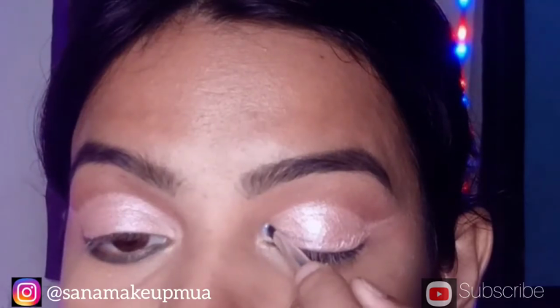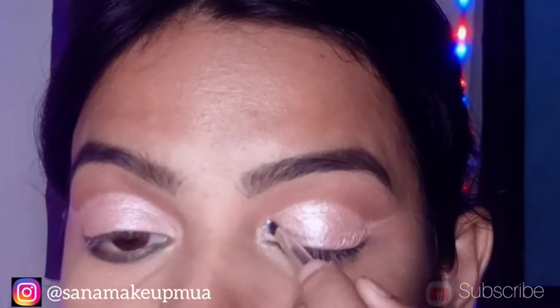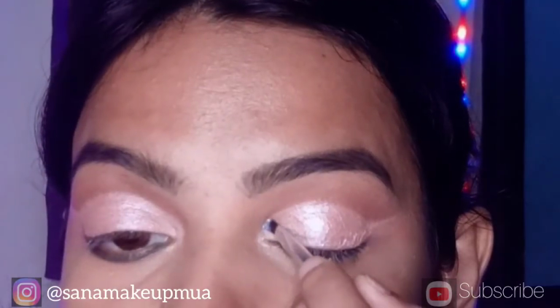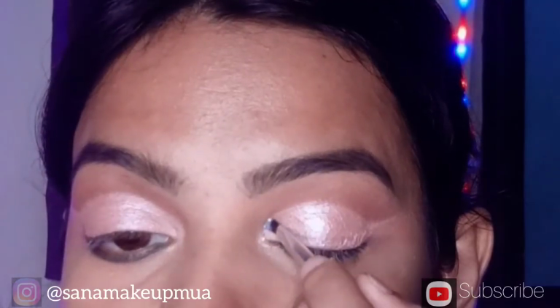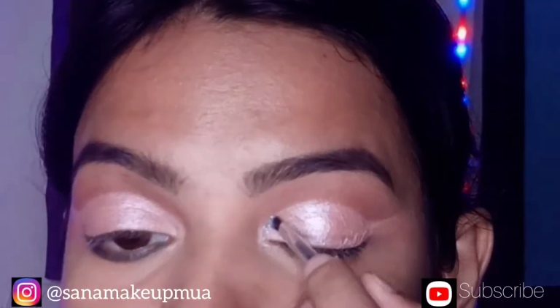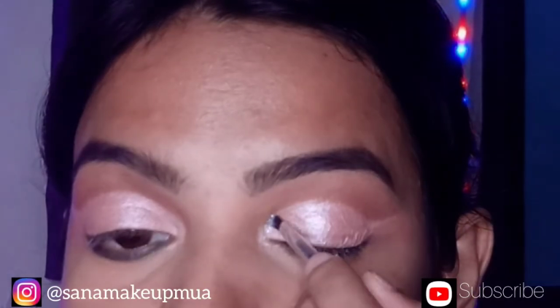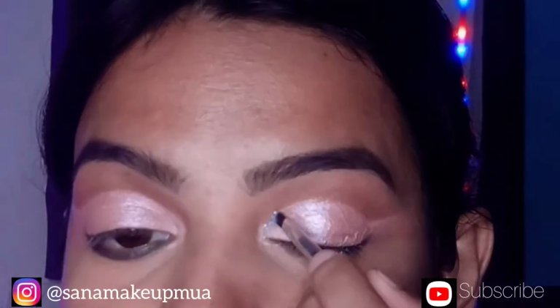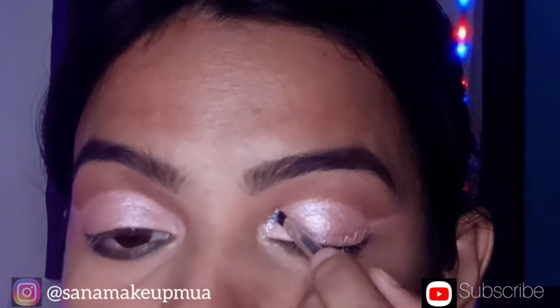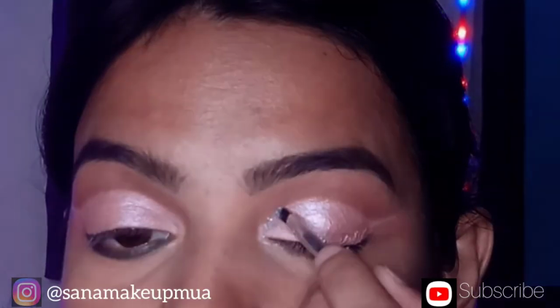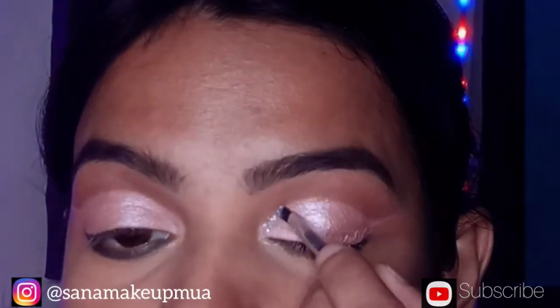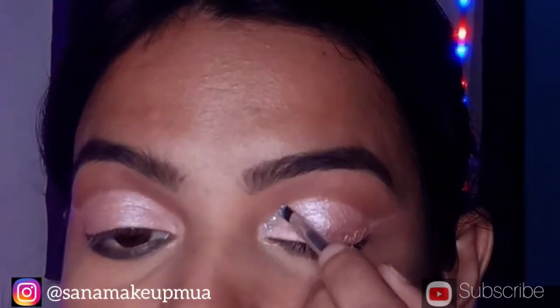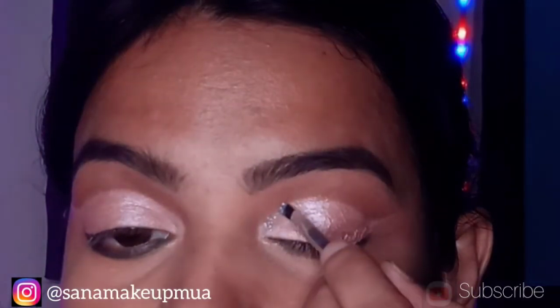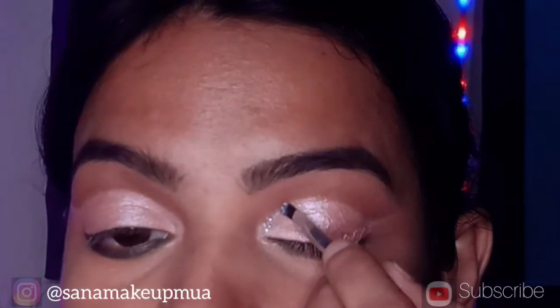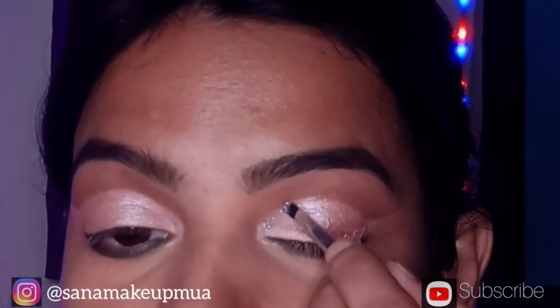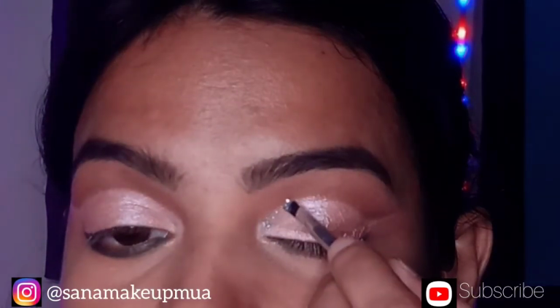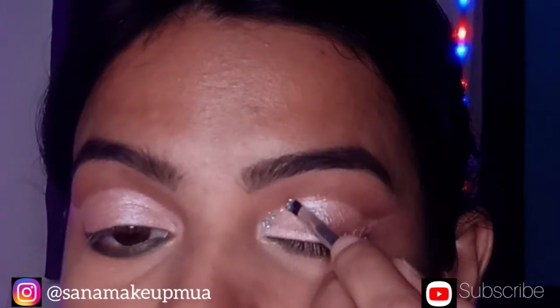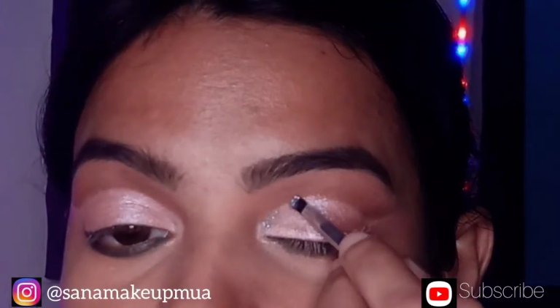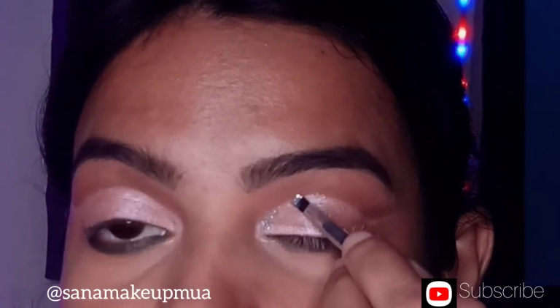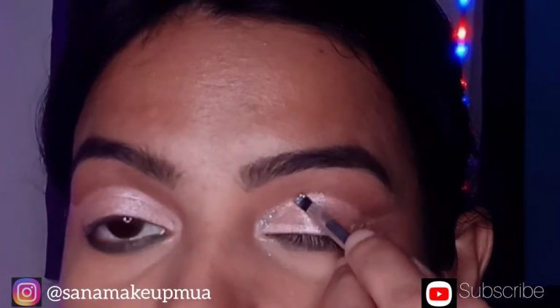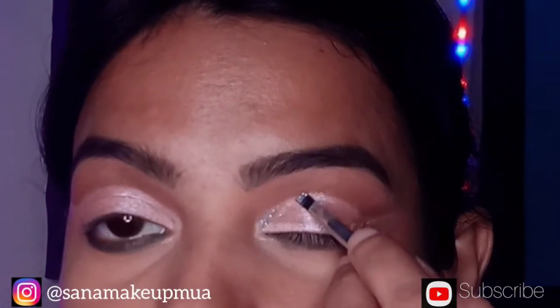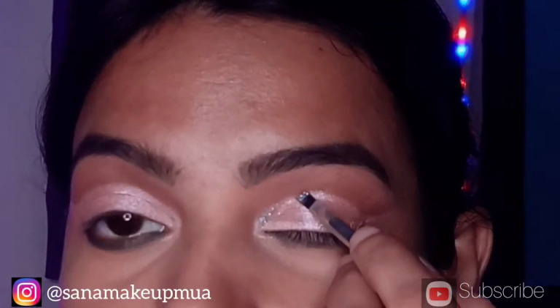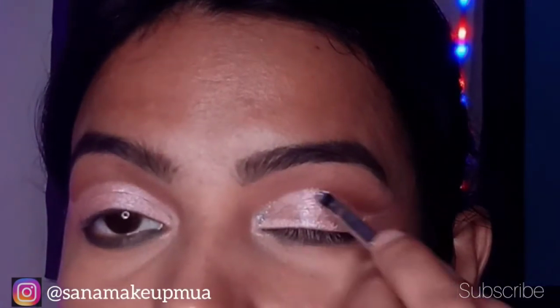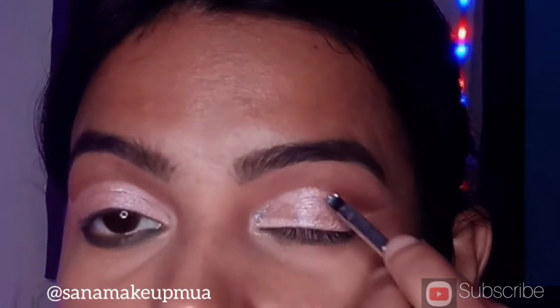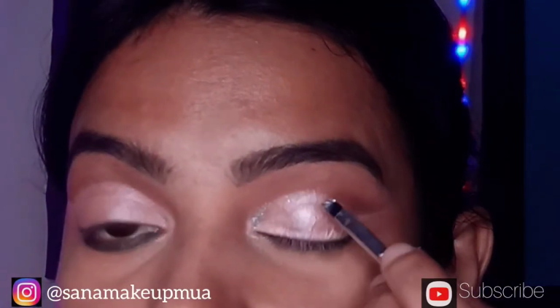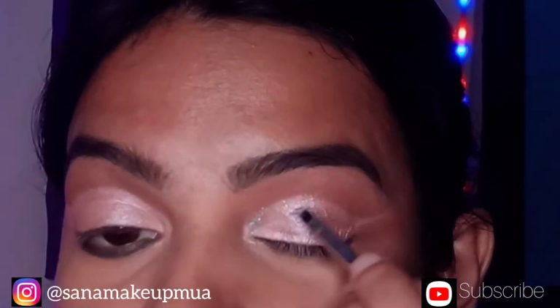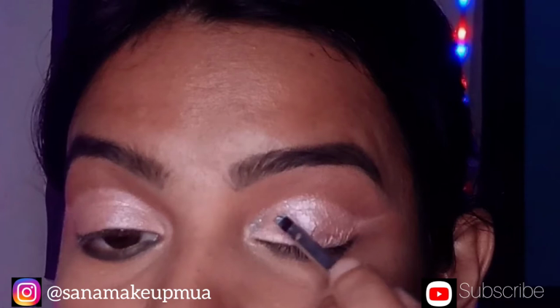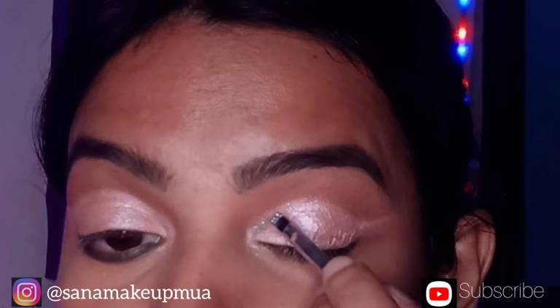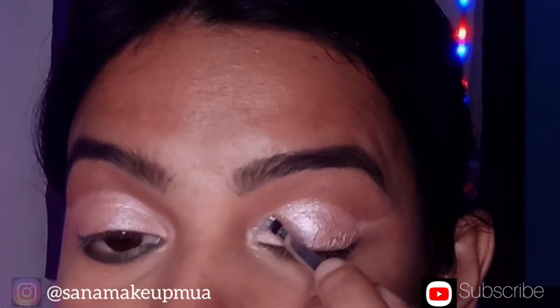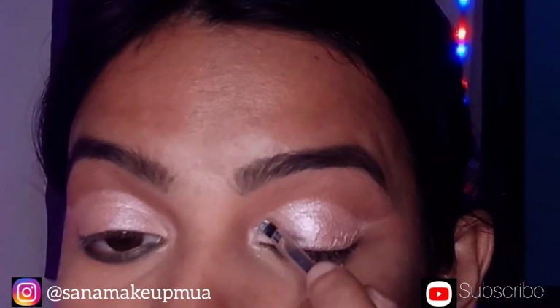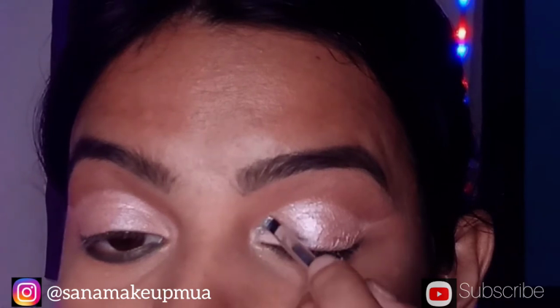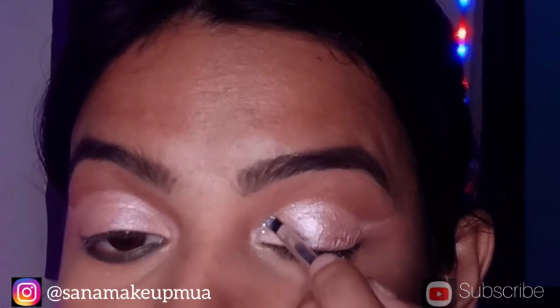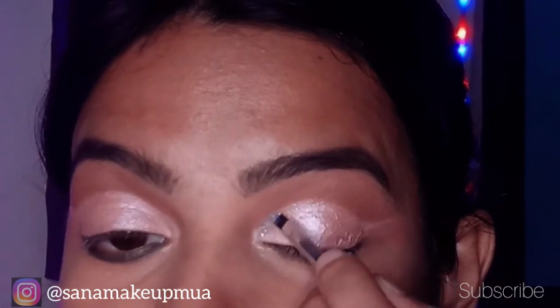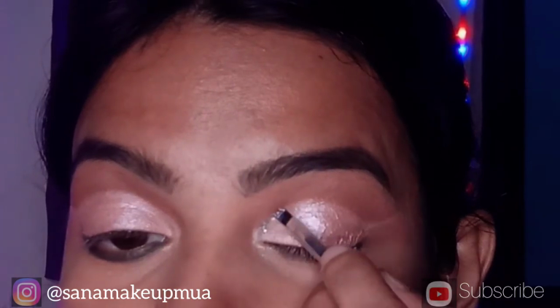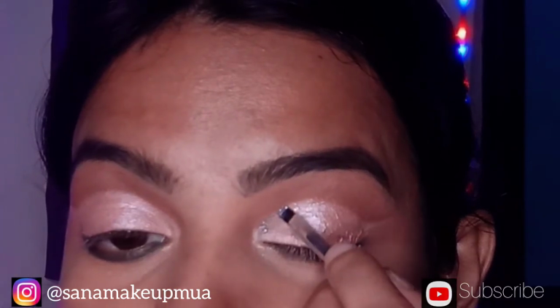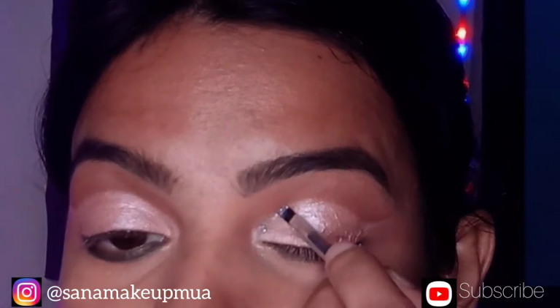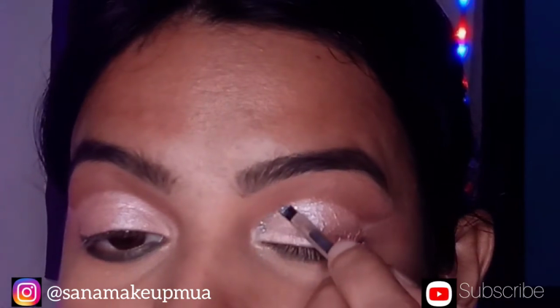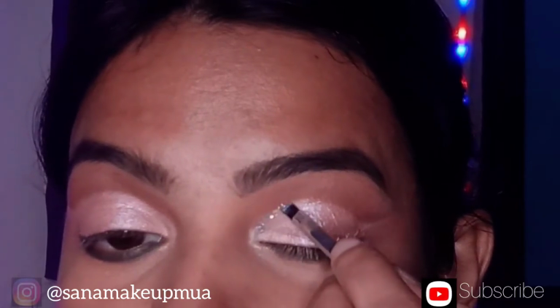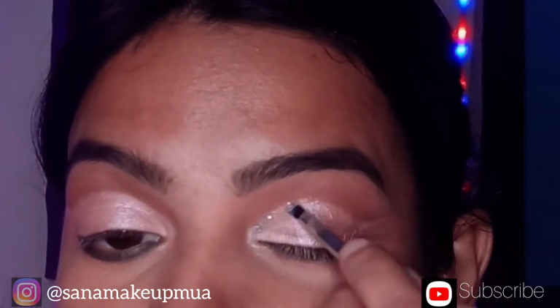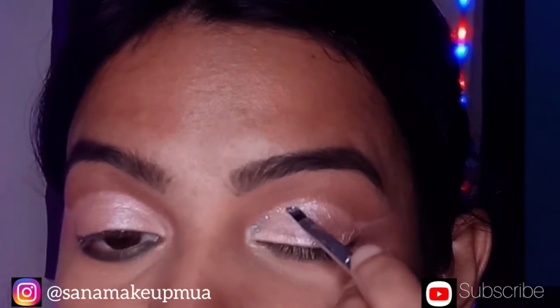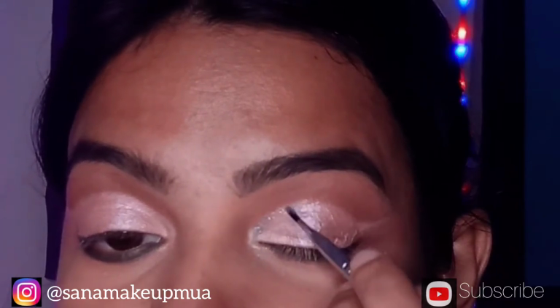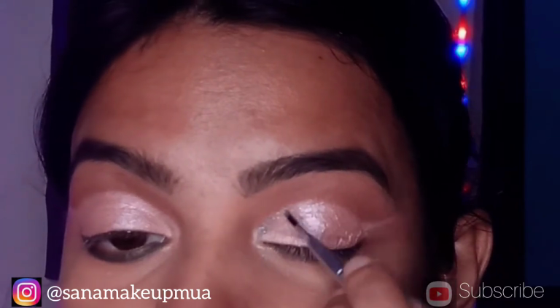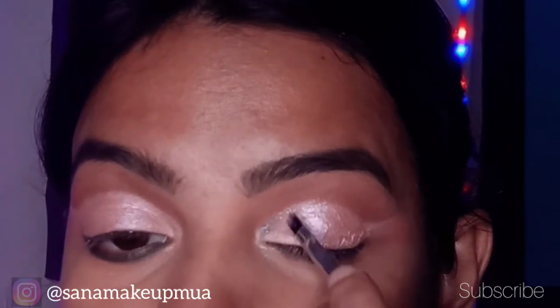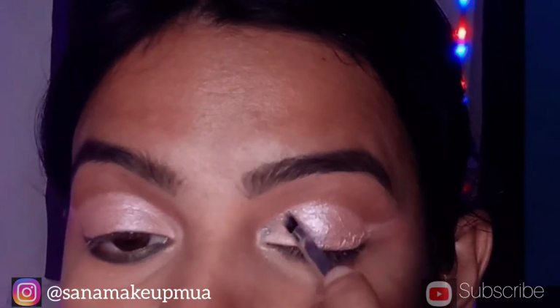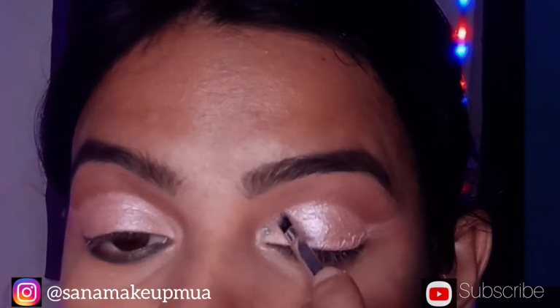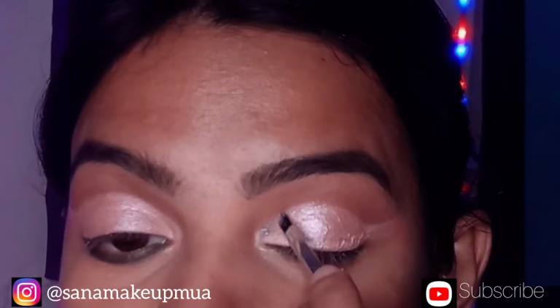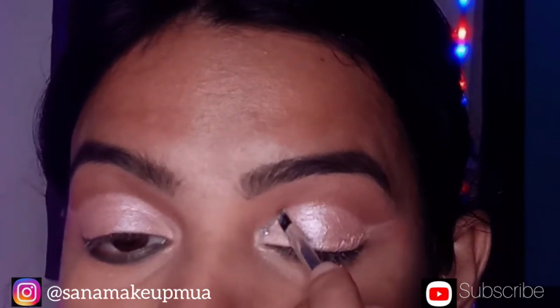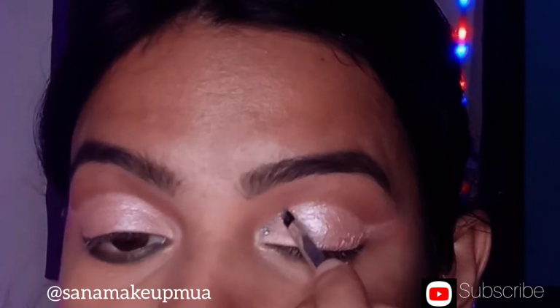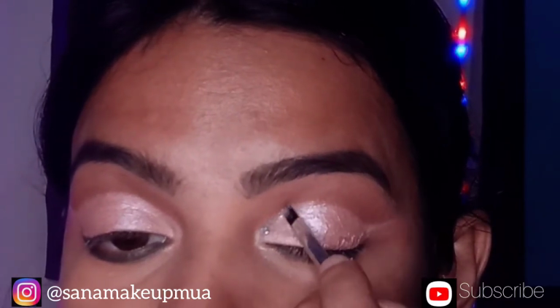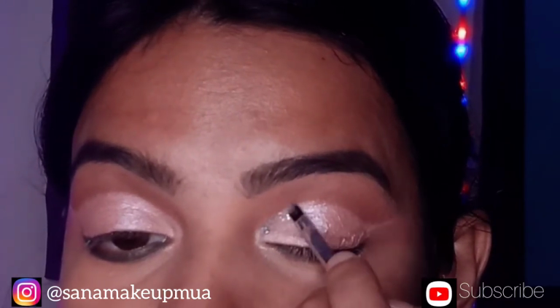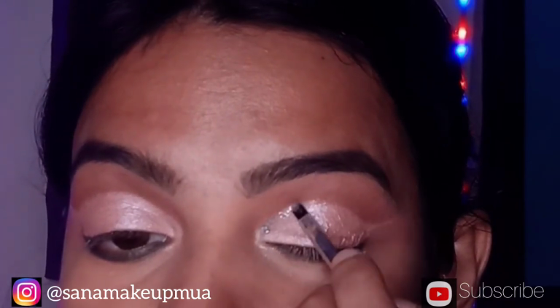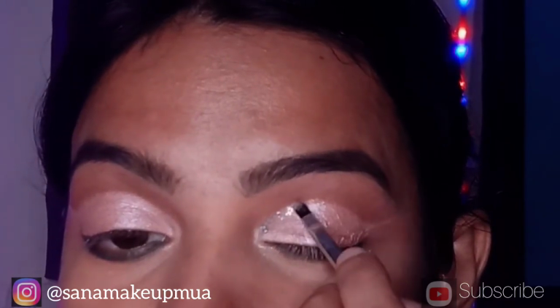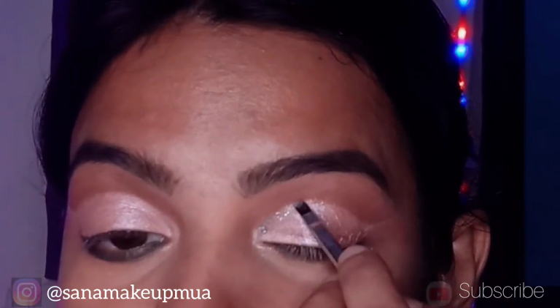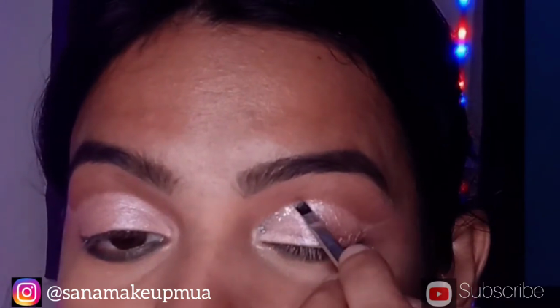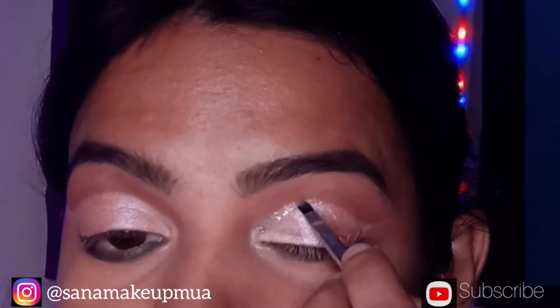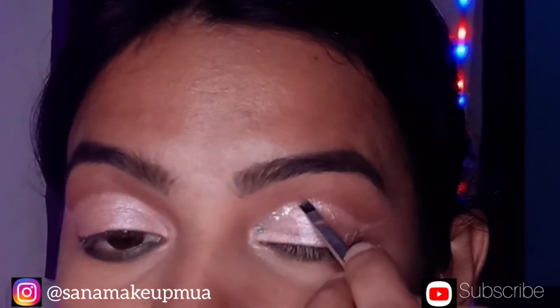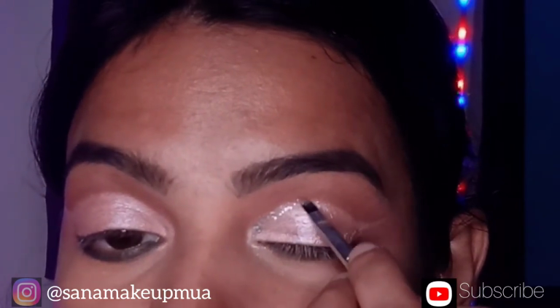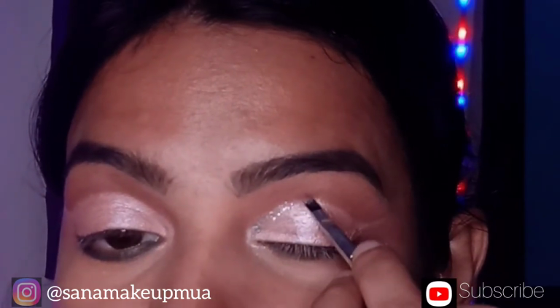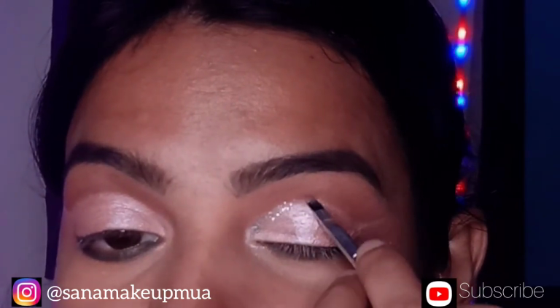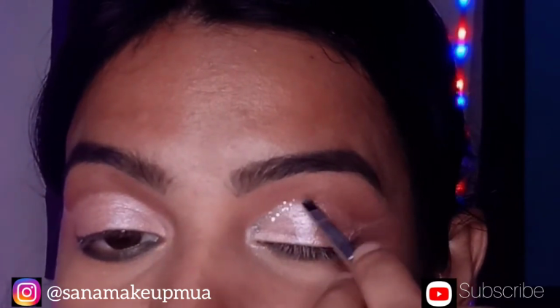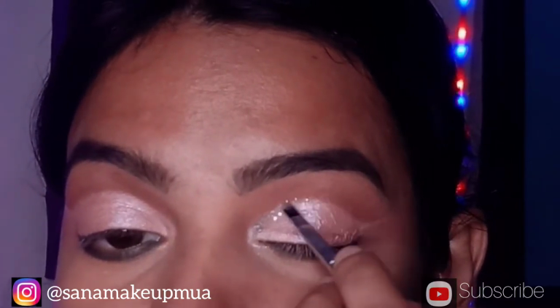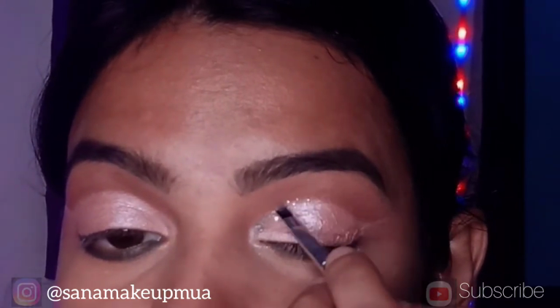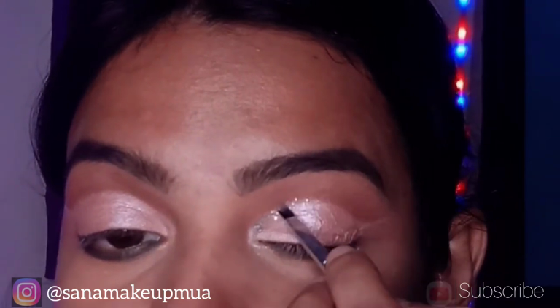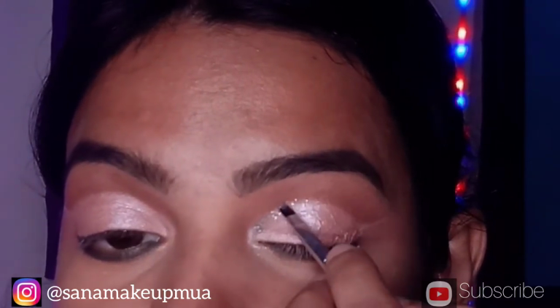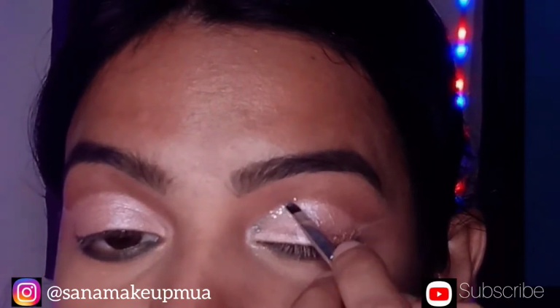I will apply the glitter on the lid using the brush. I stick the glitter shade onto the eye.